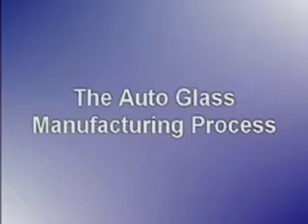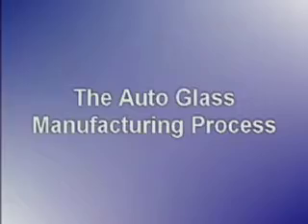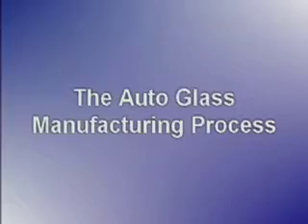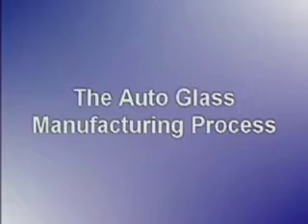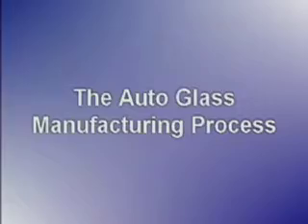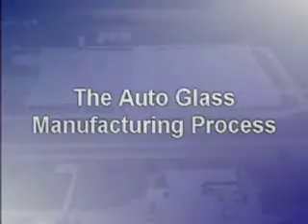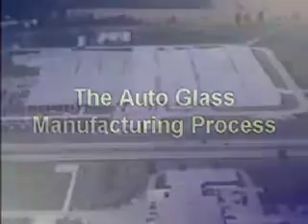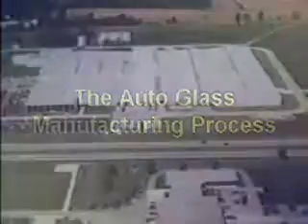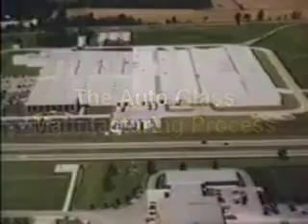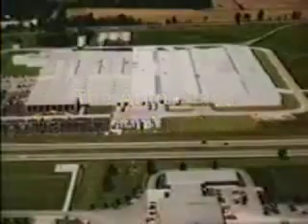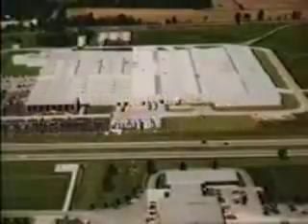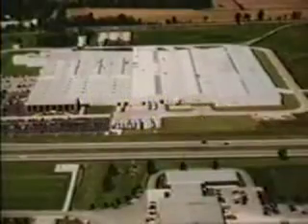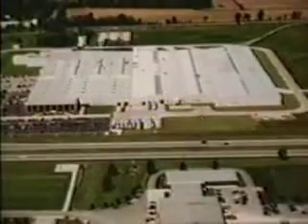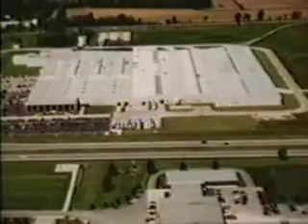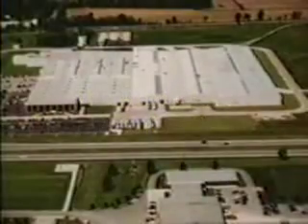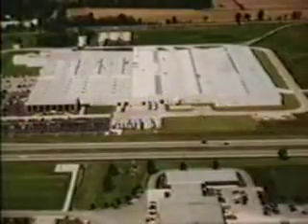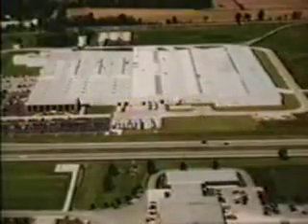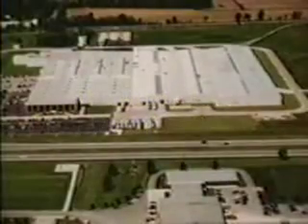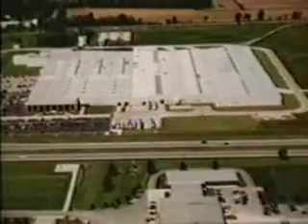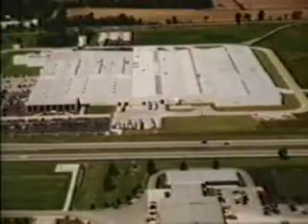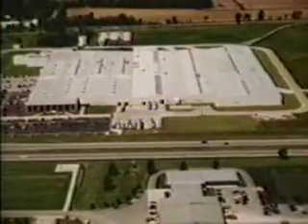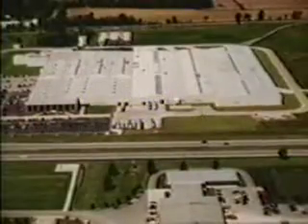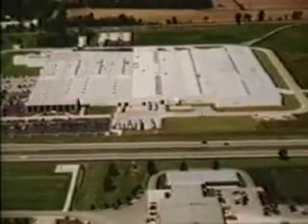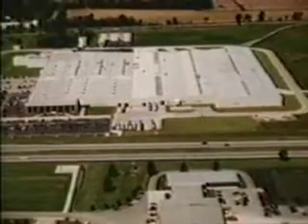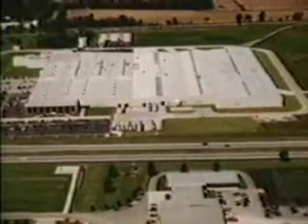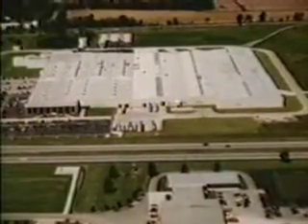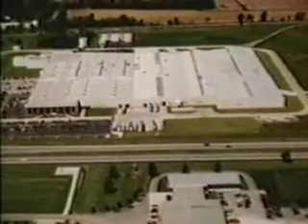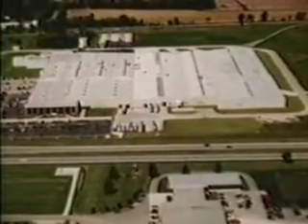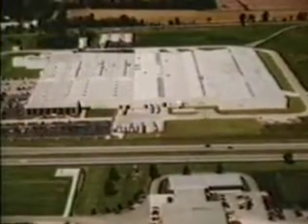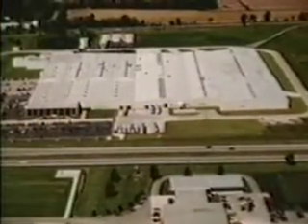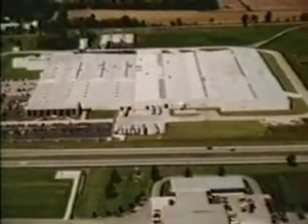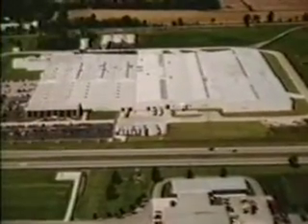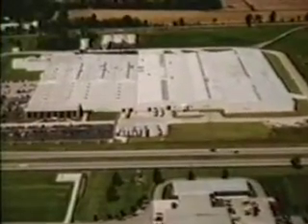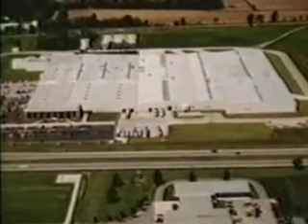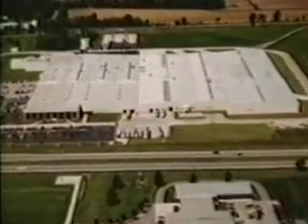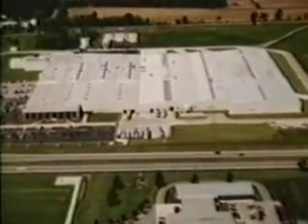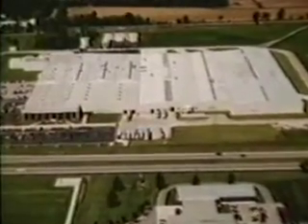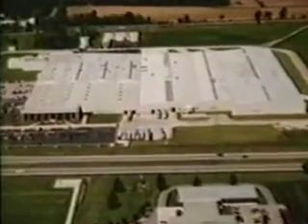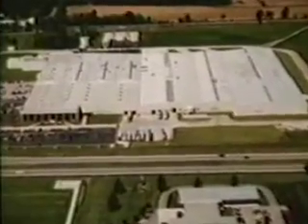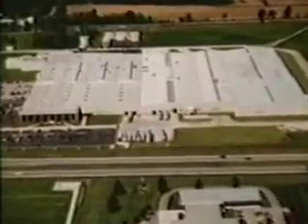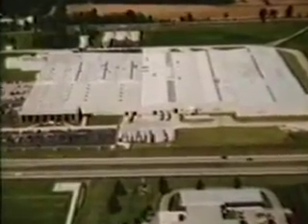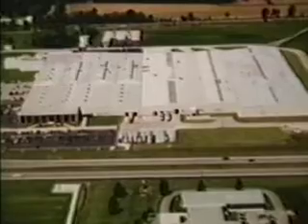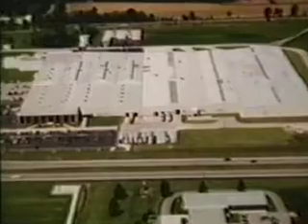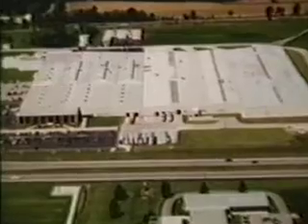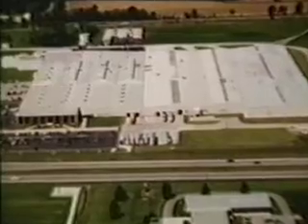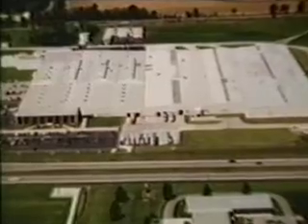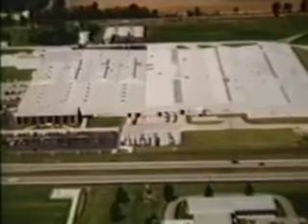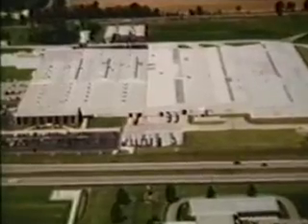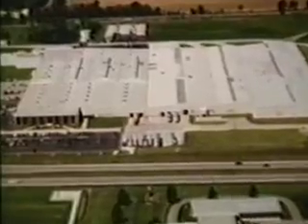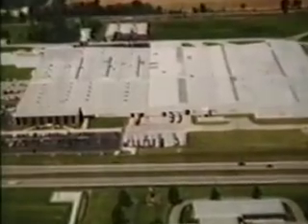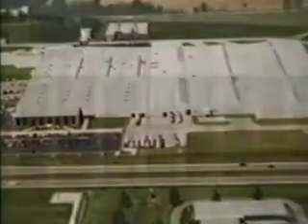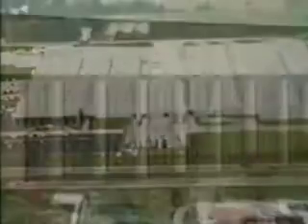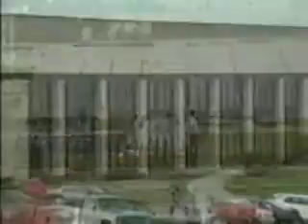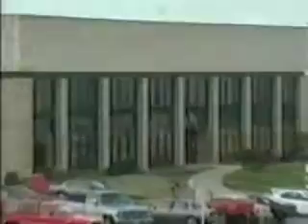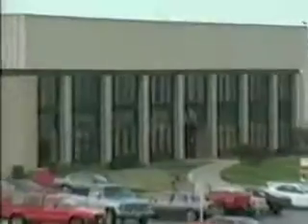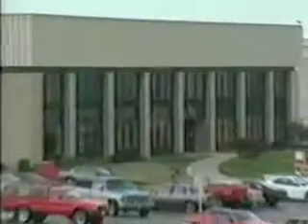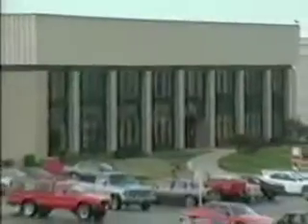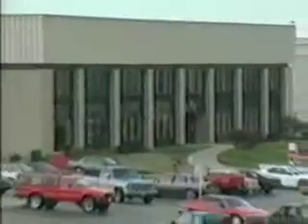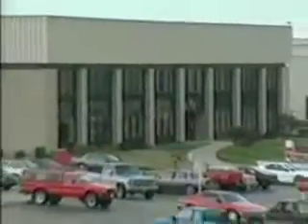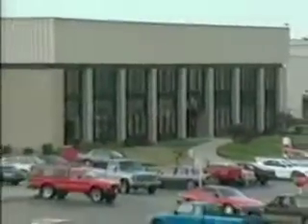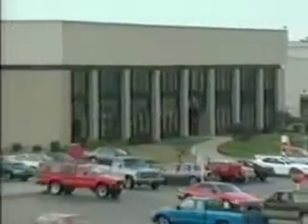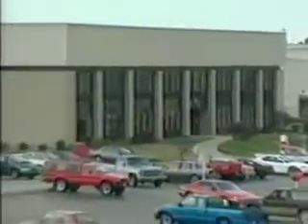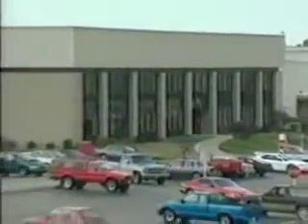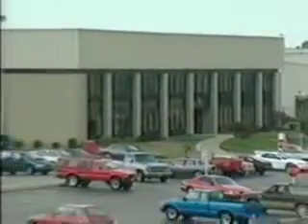In Evansville, Indiana, PPG Industries operates a 550,000 square foot automotive glass fabricating plant.